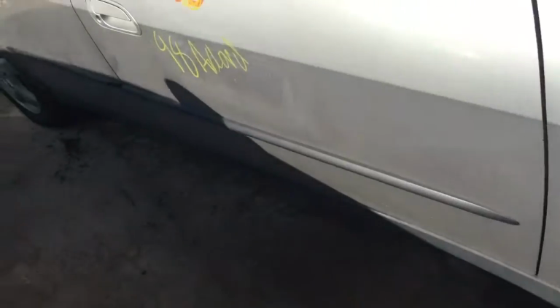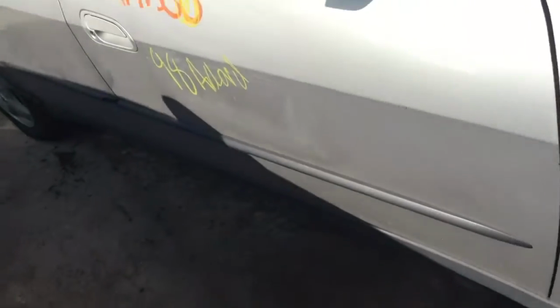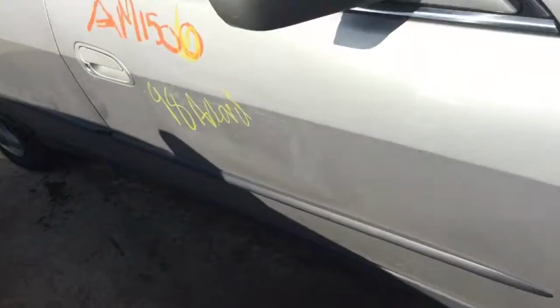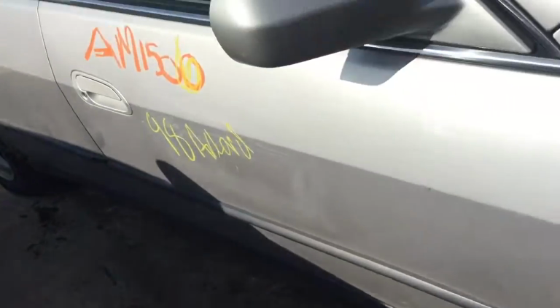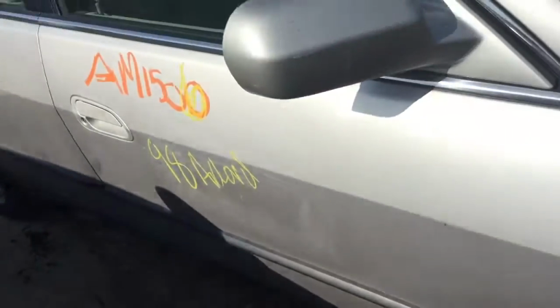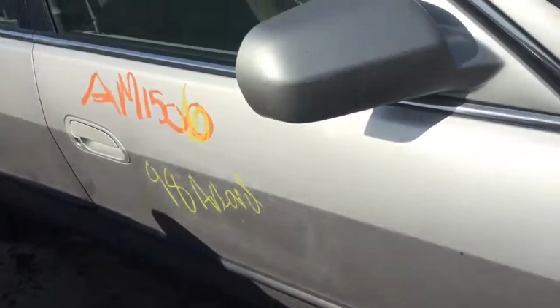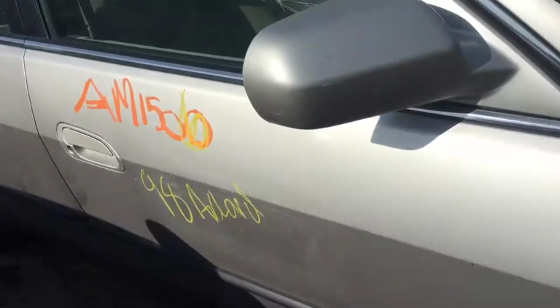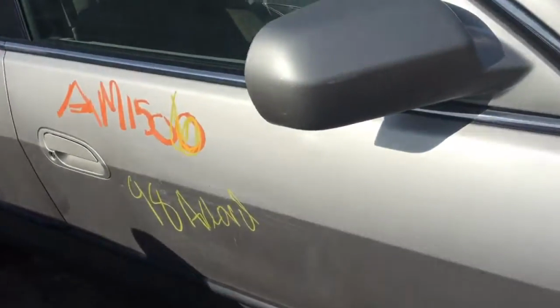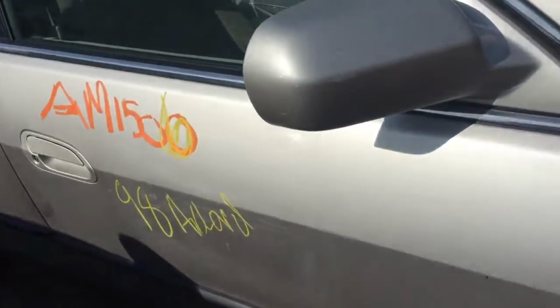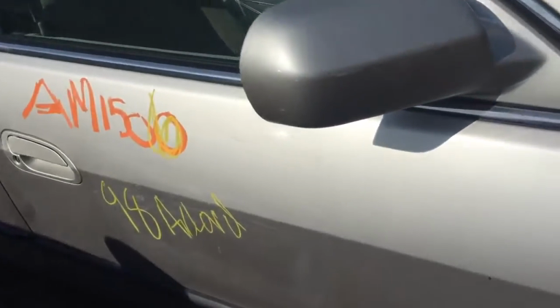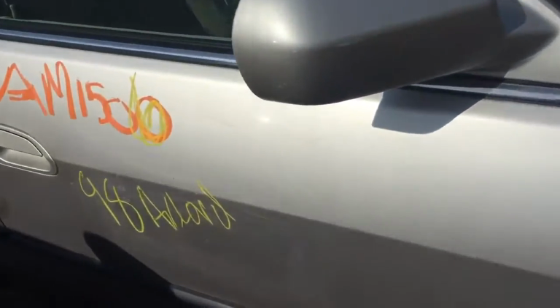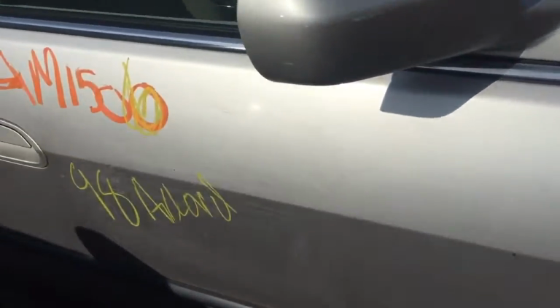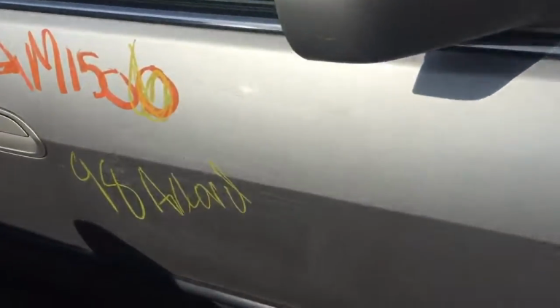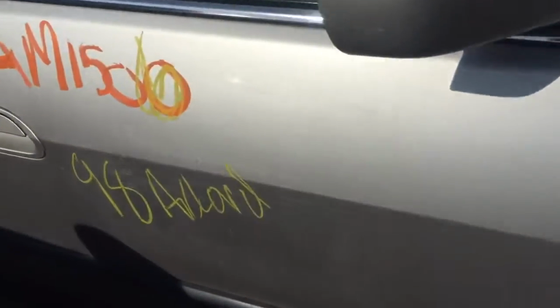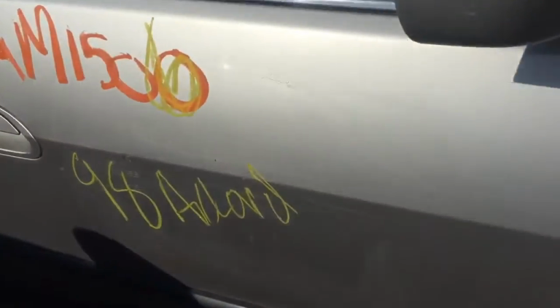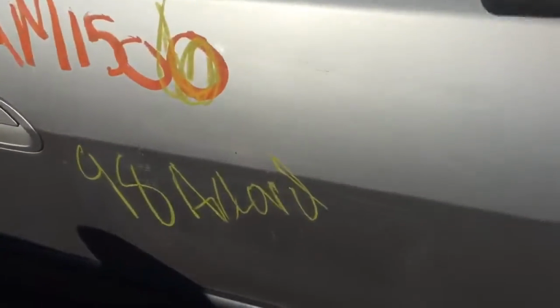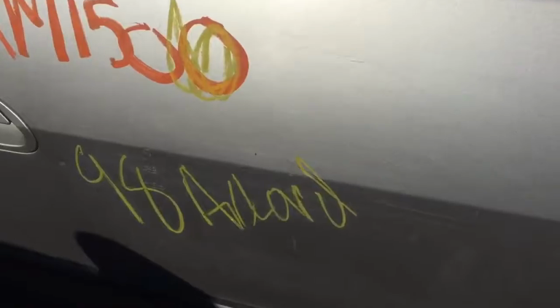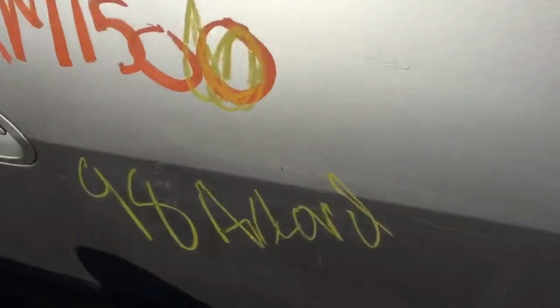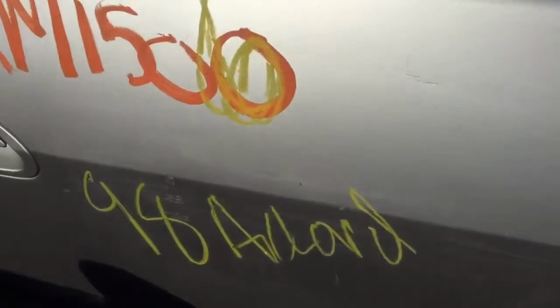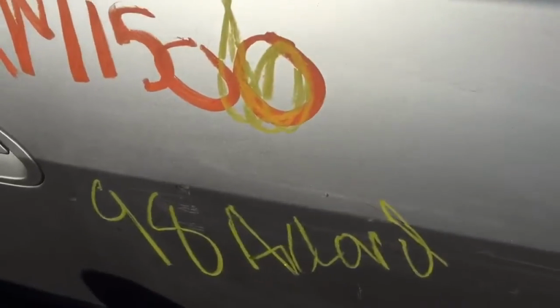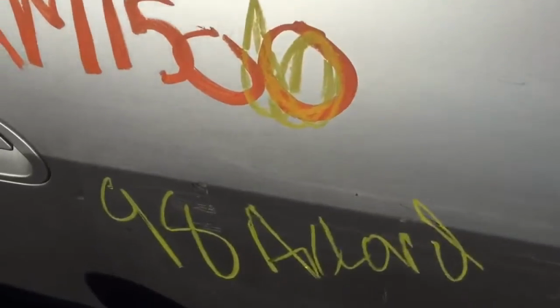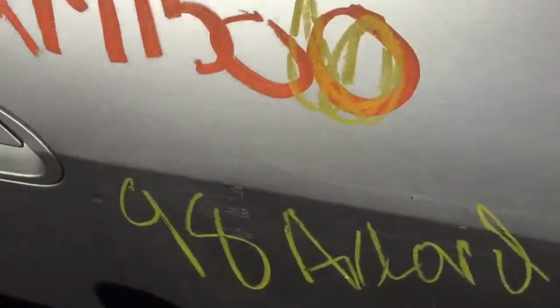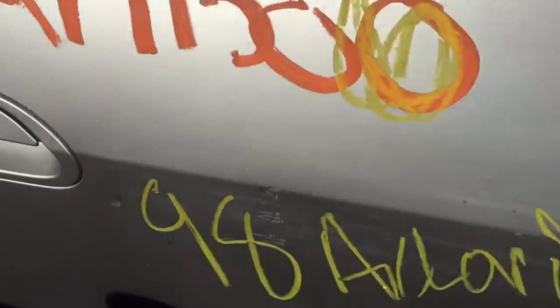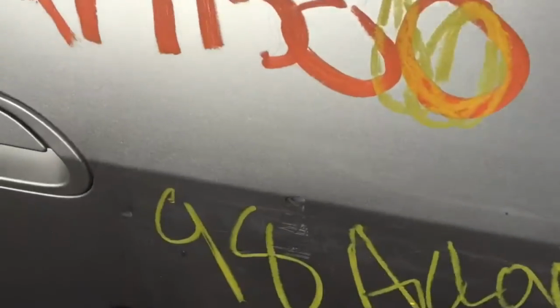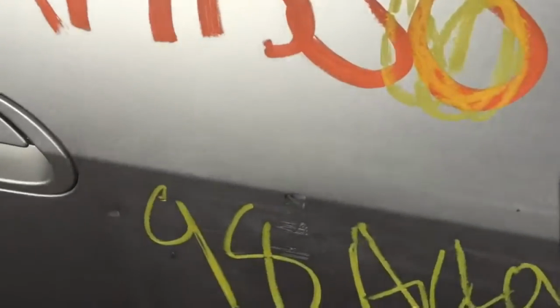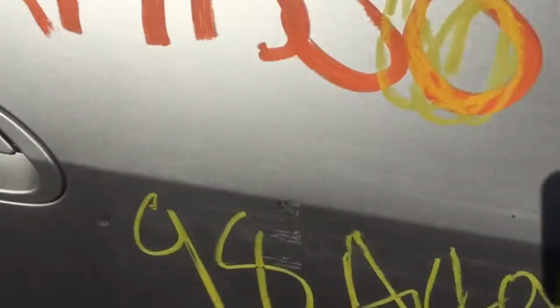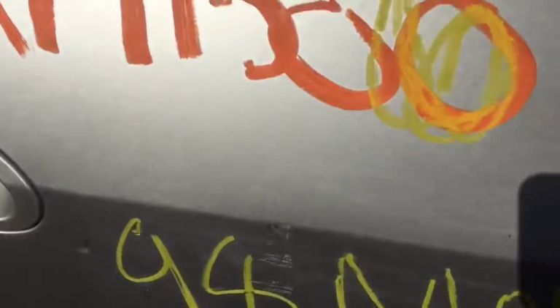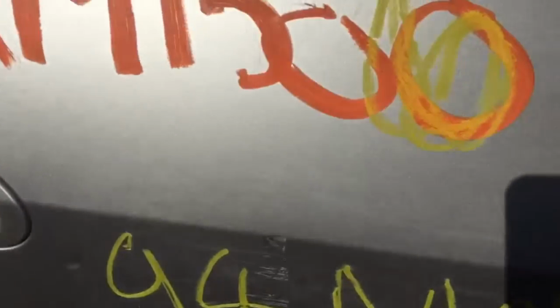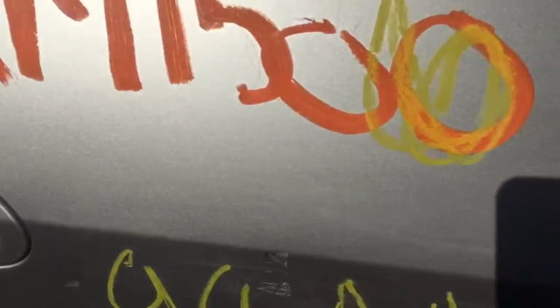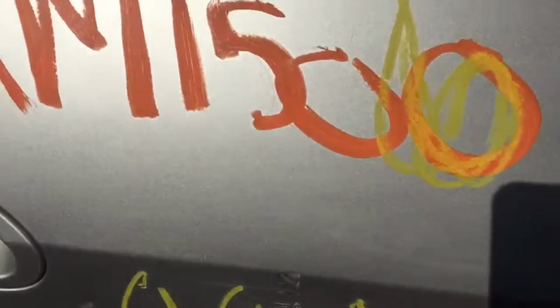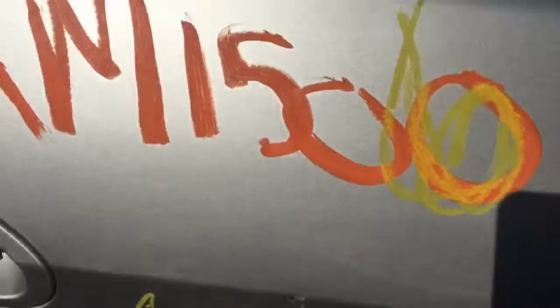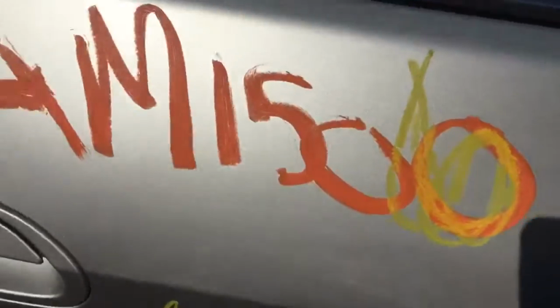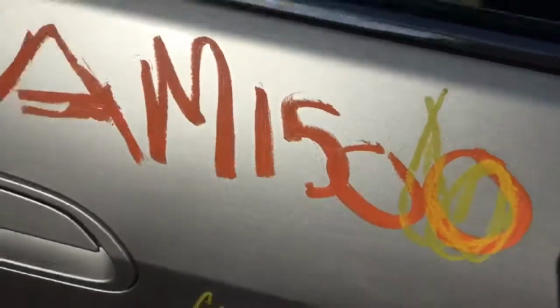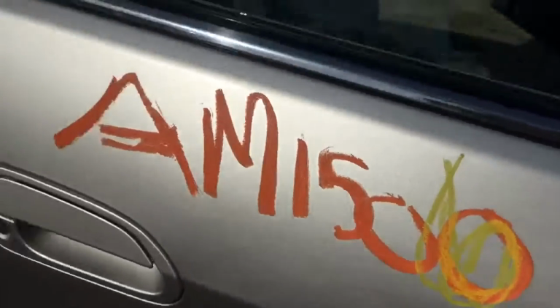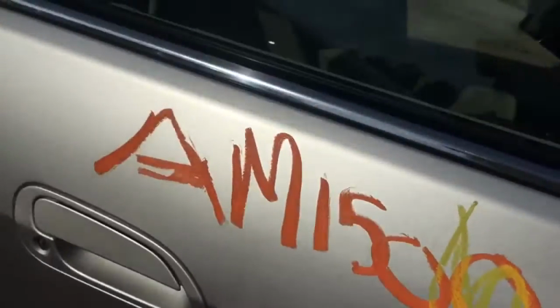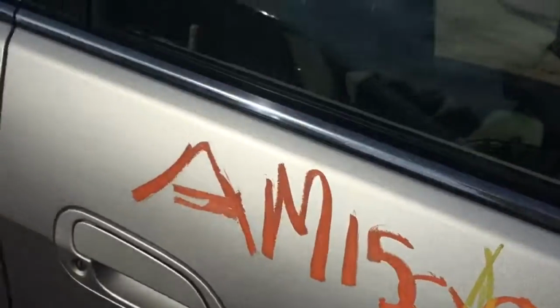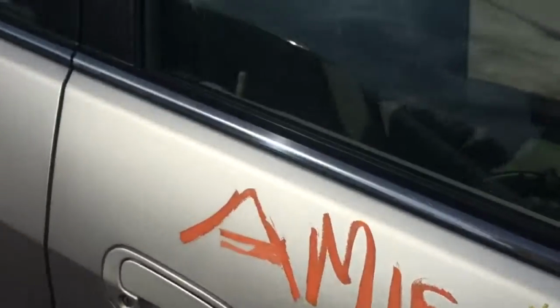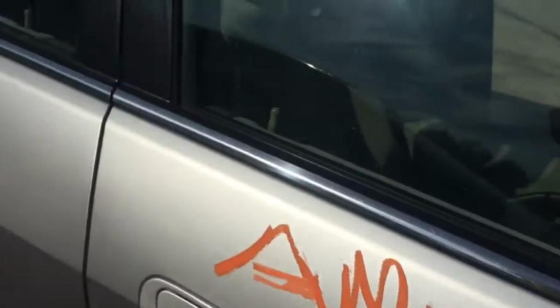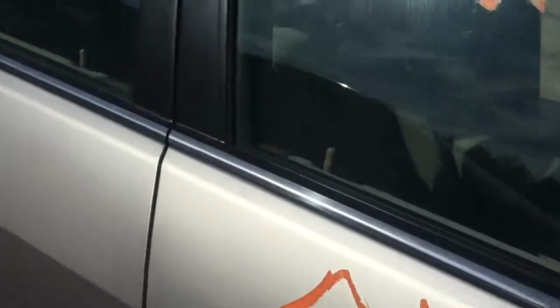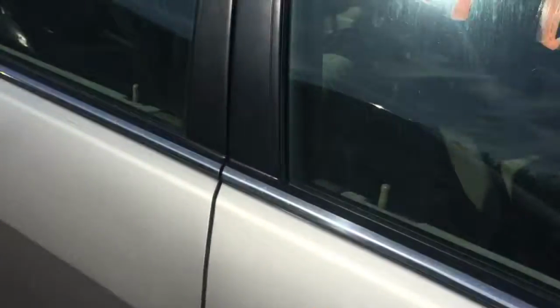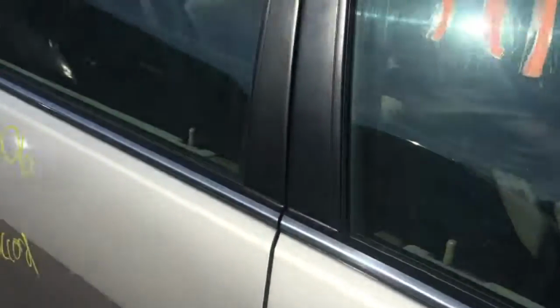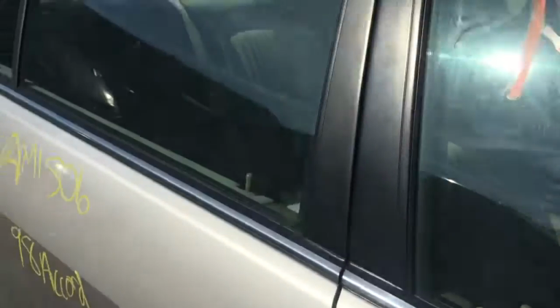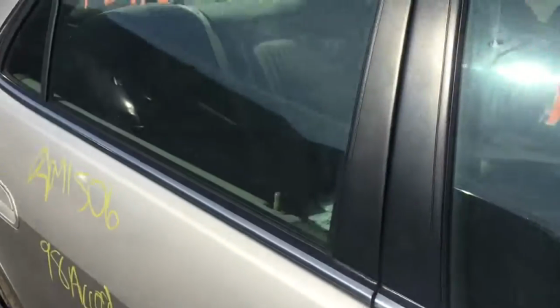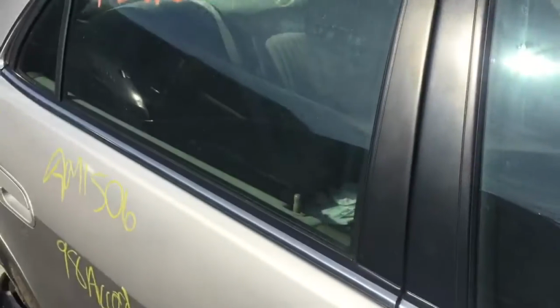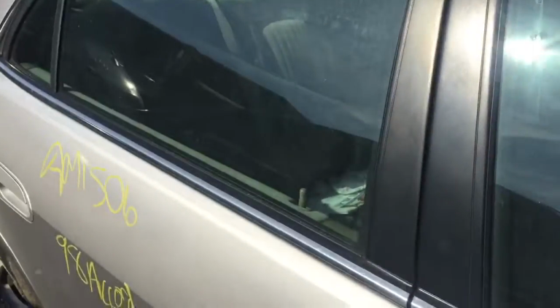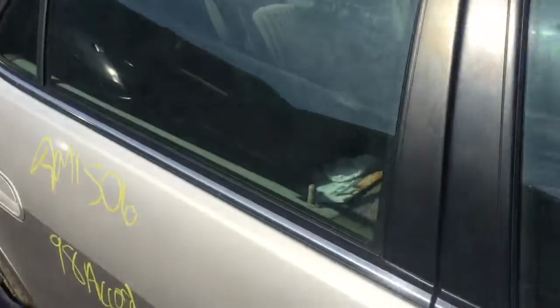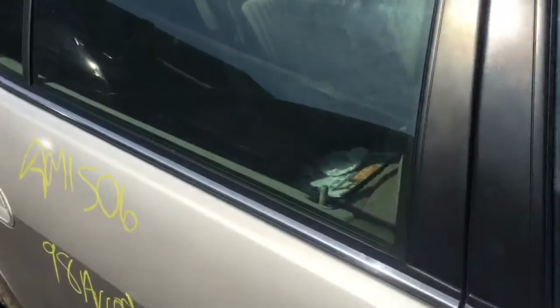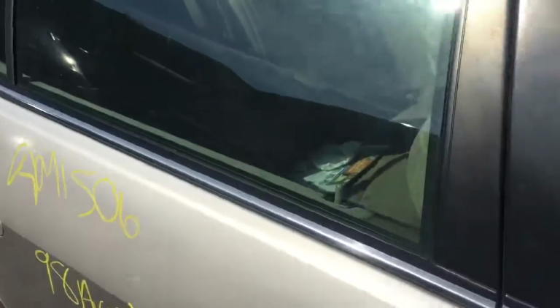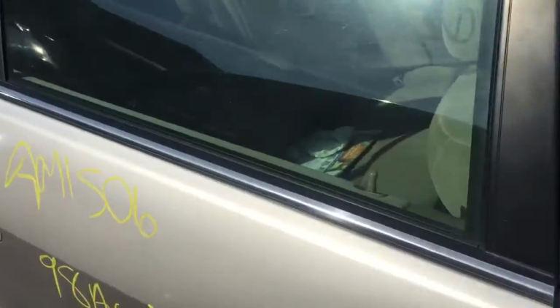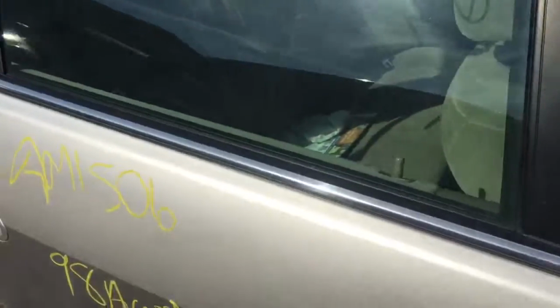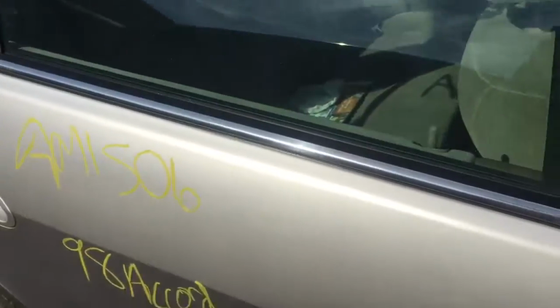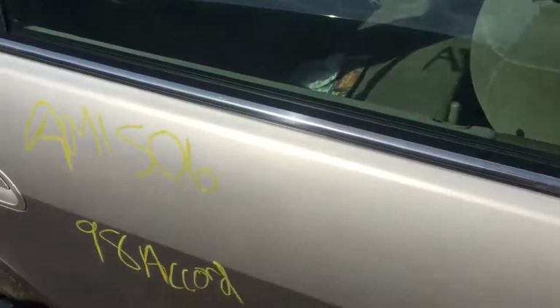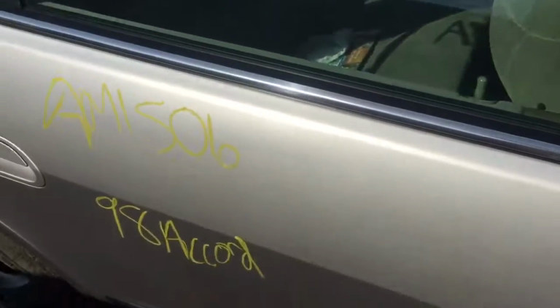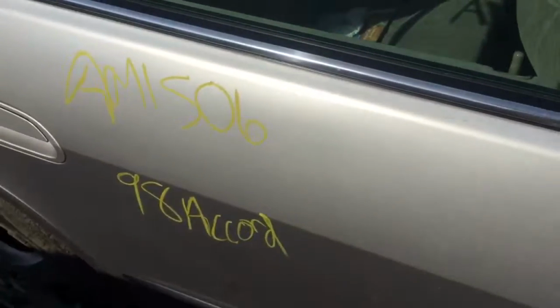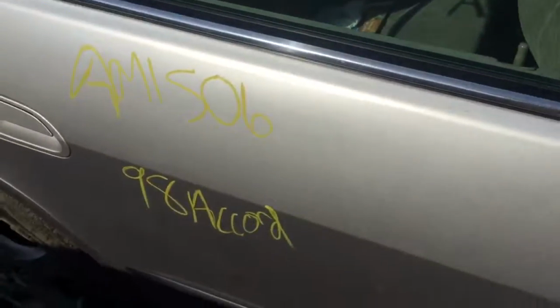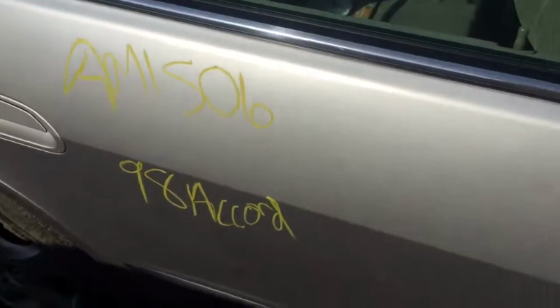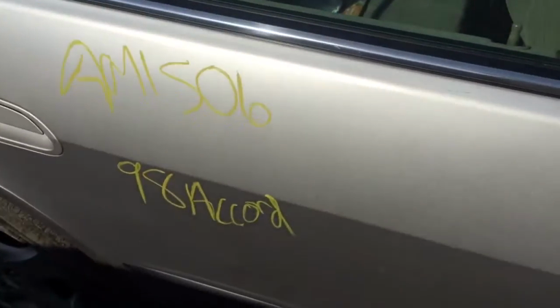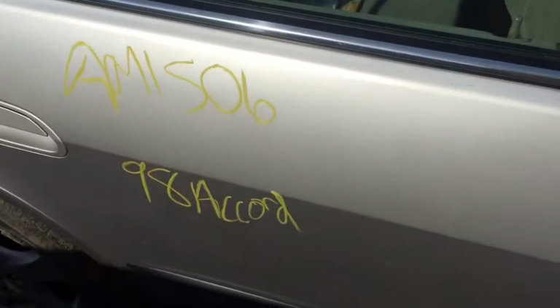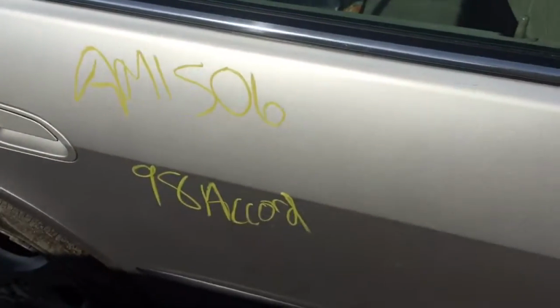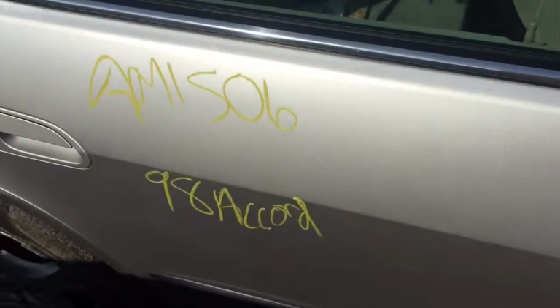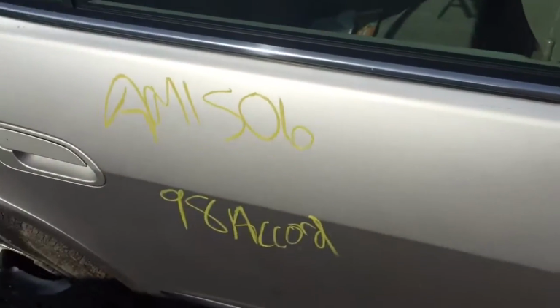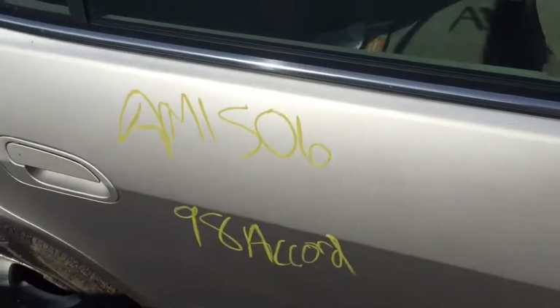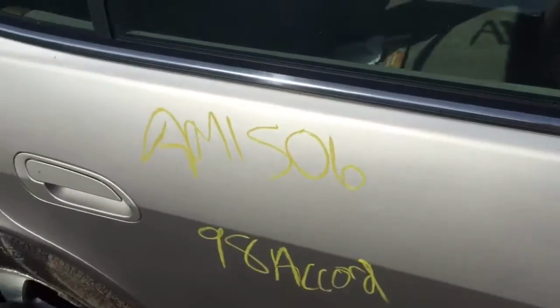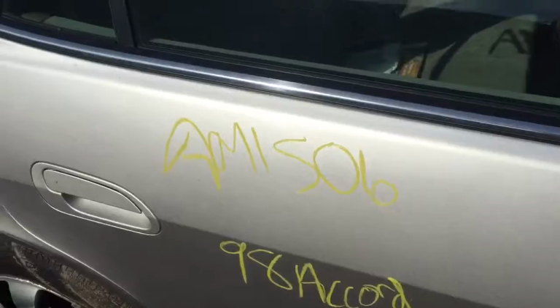Passenger side front door — there's a little scuff over there but it's good otherwise. Passenger side rear door looks fine.